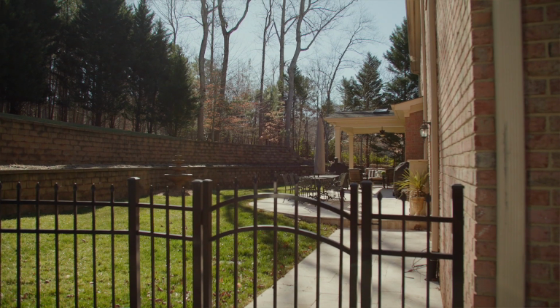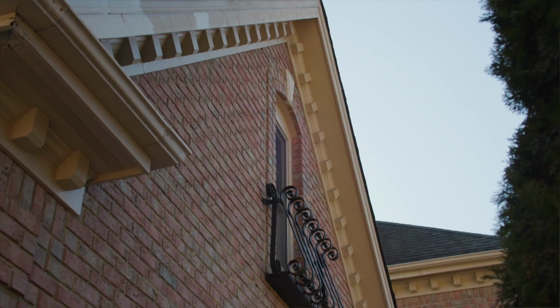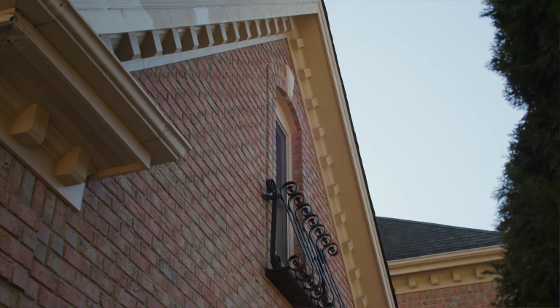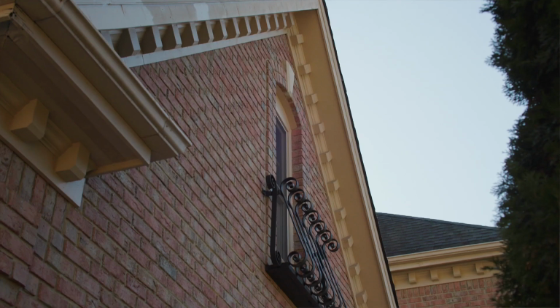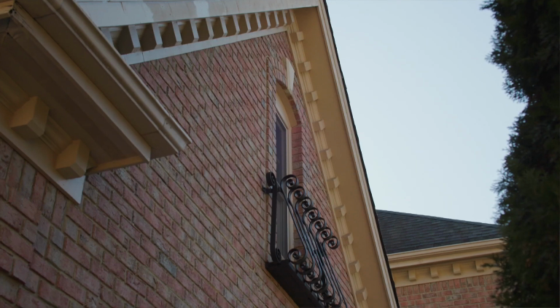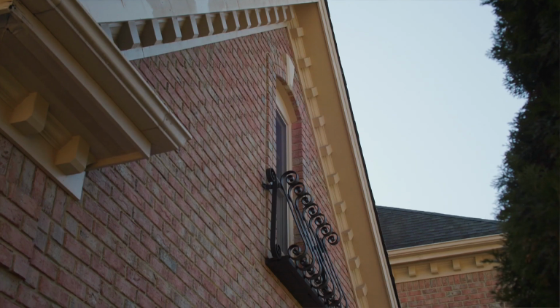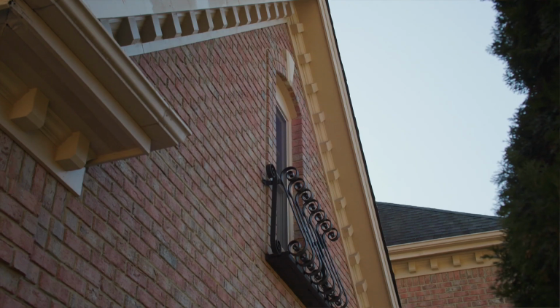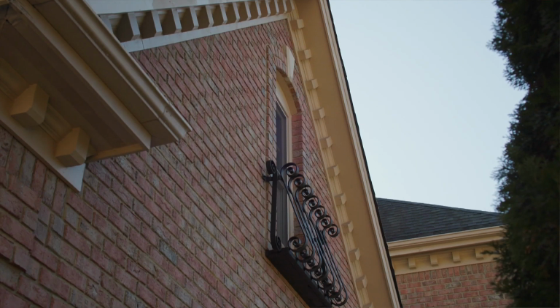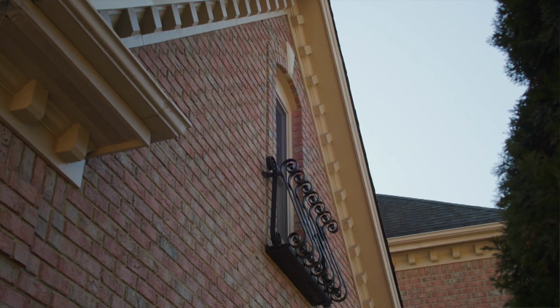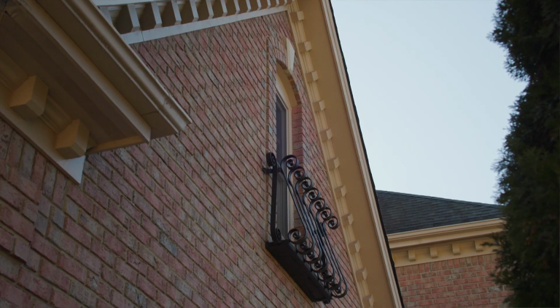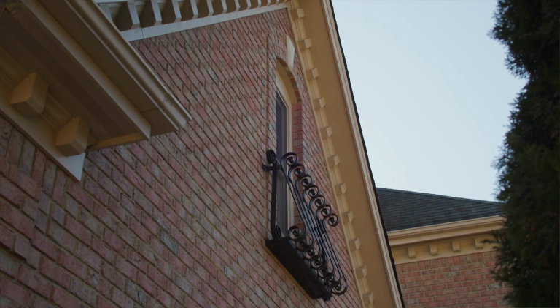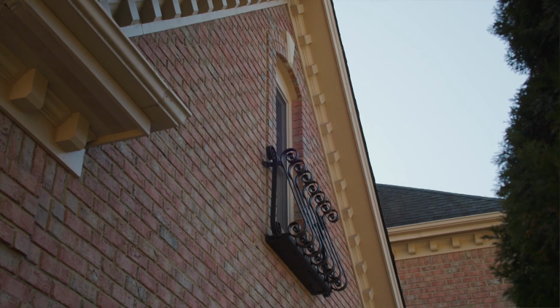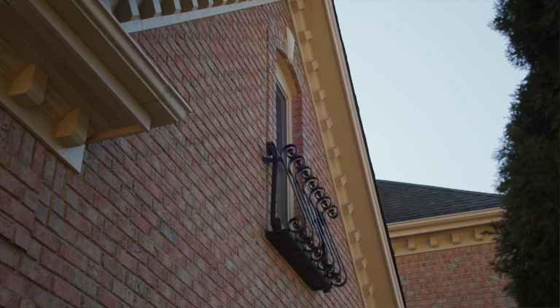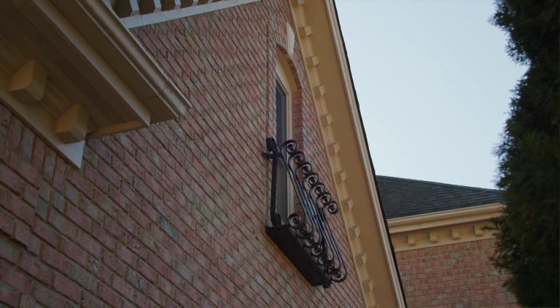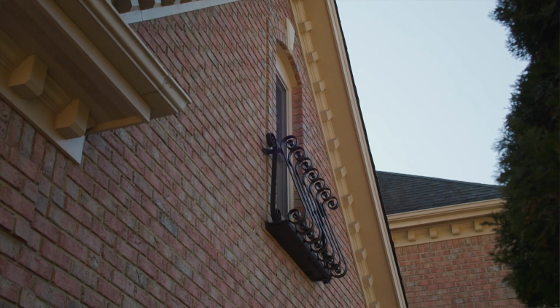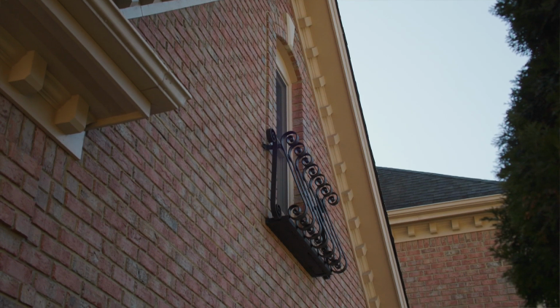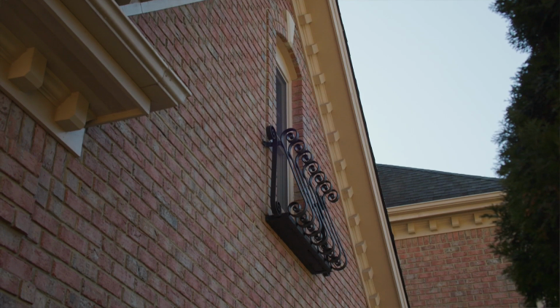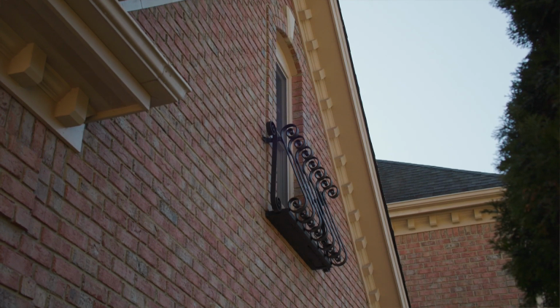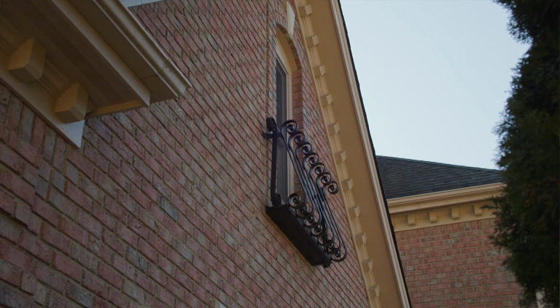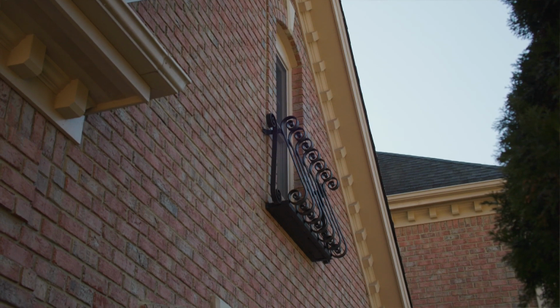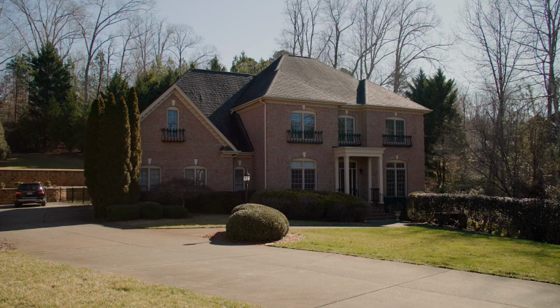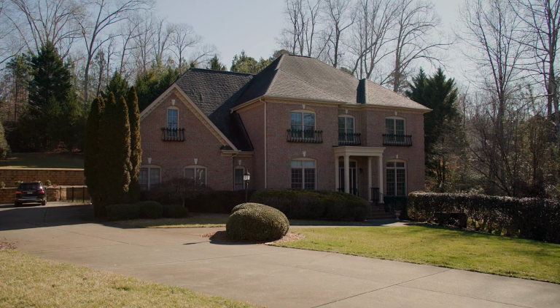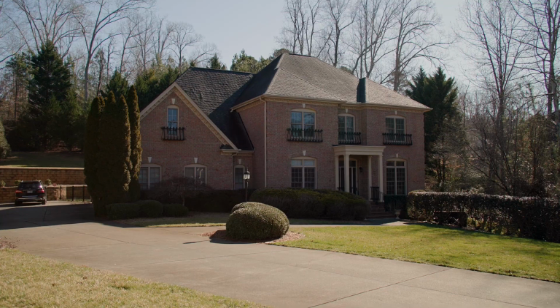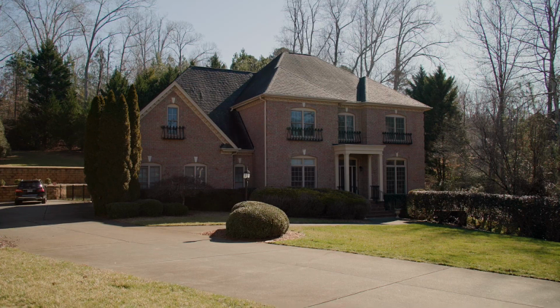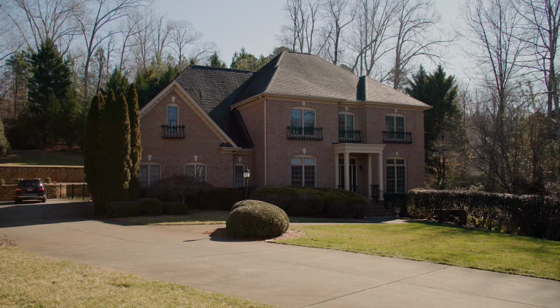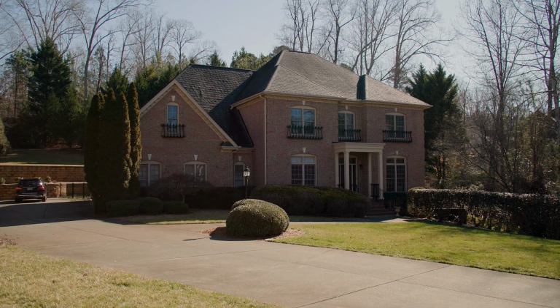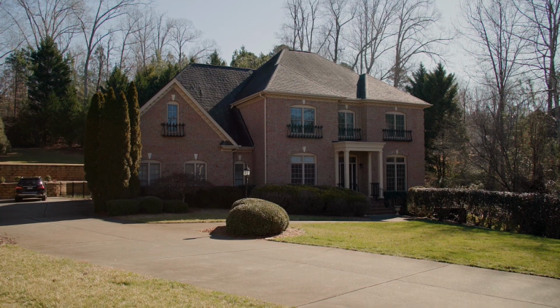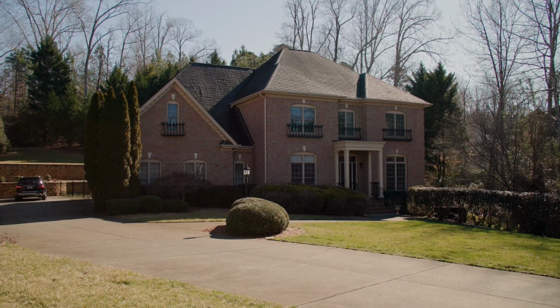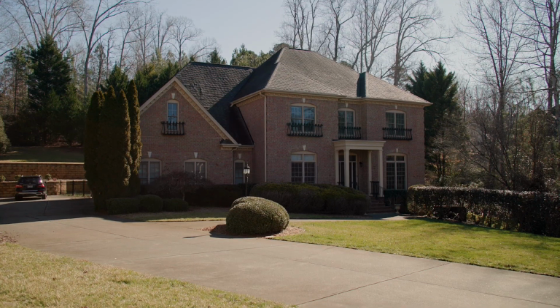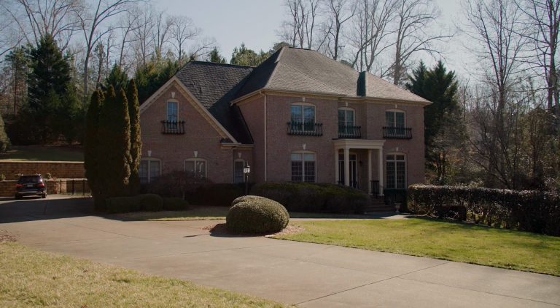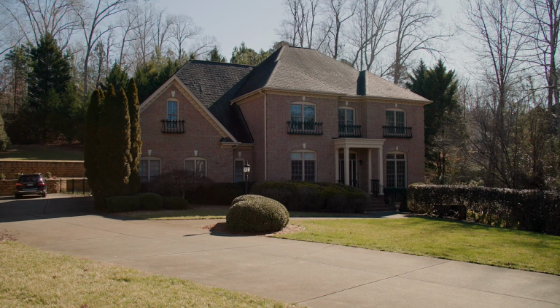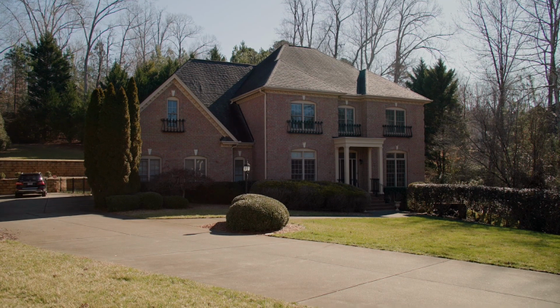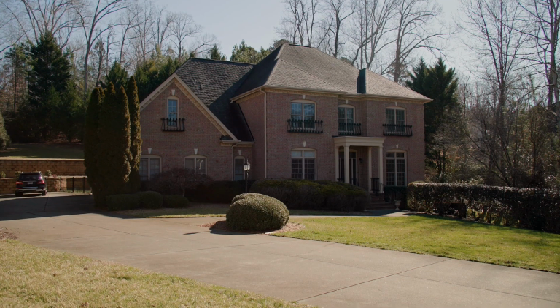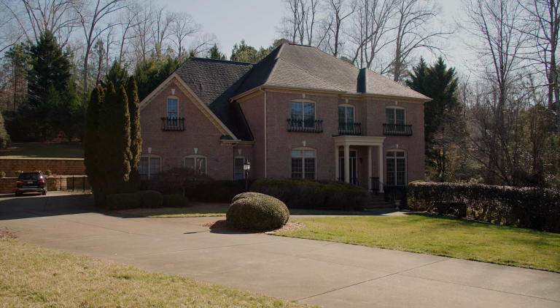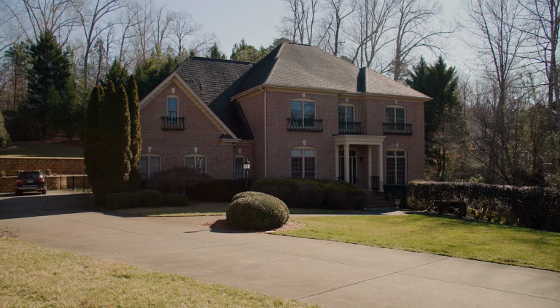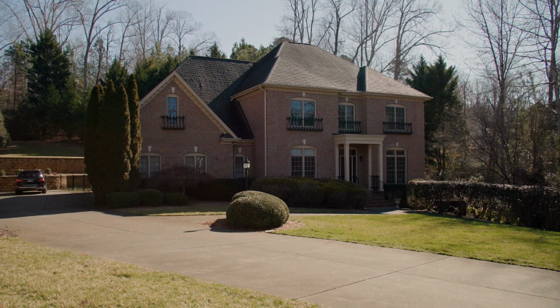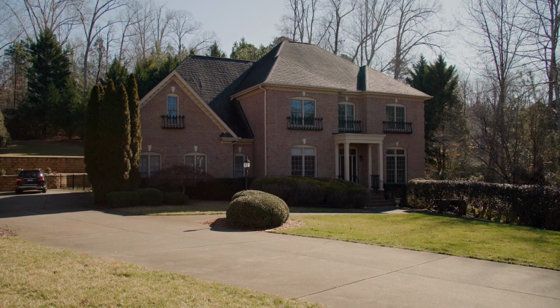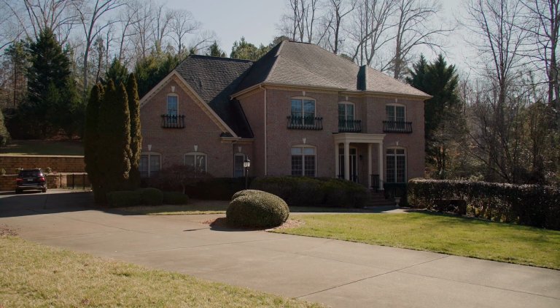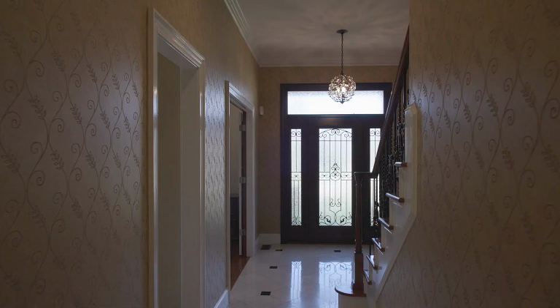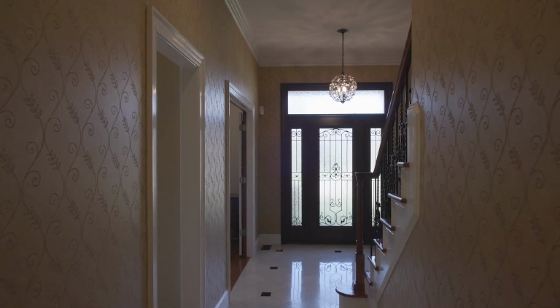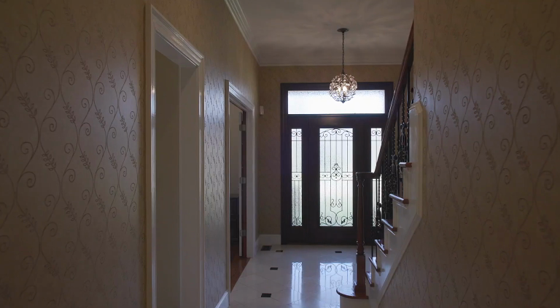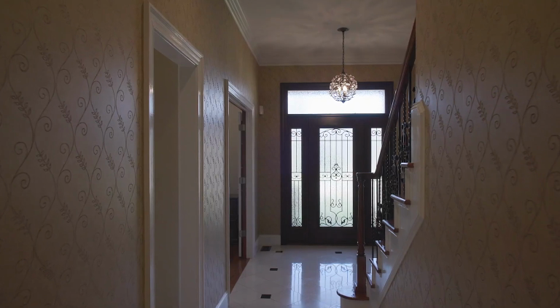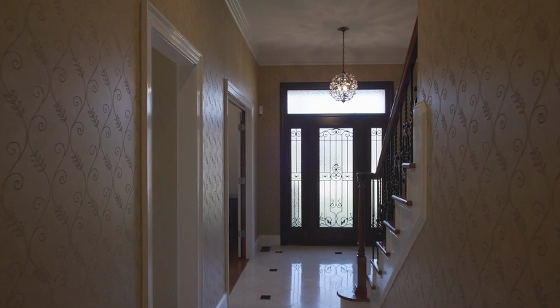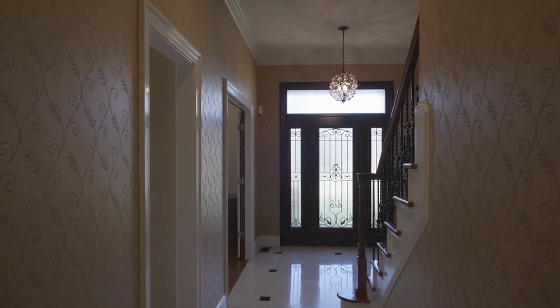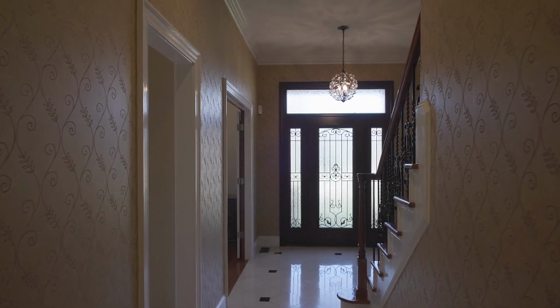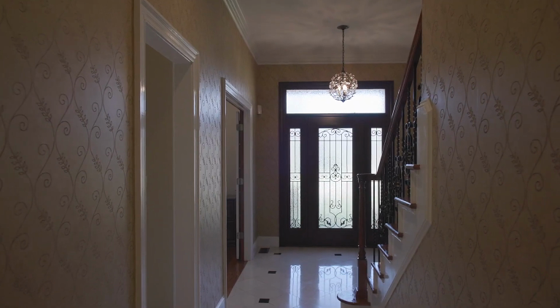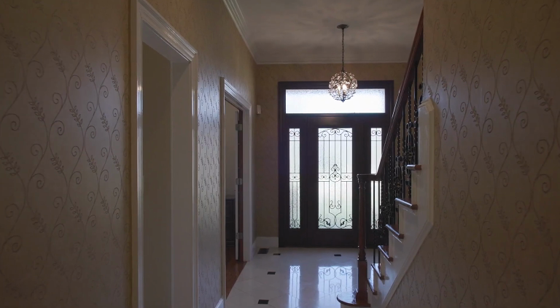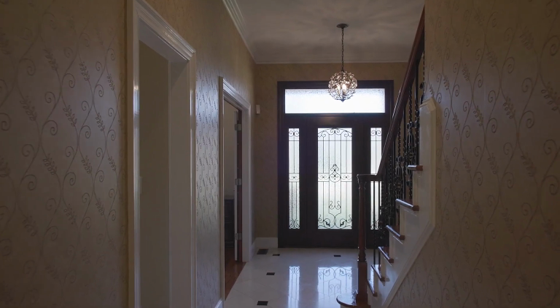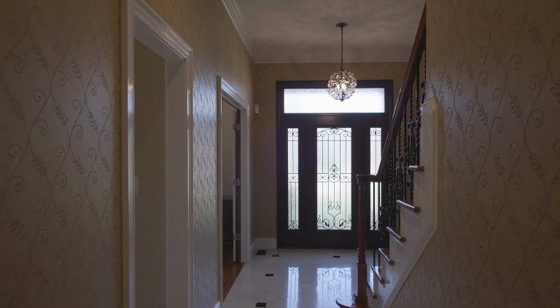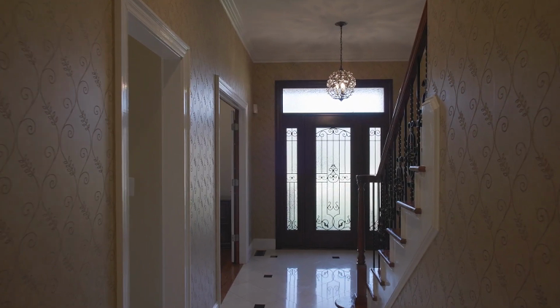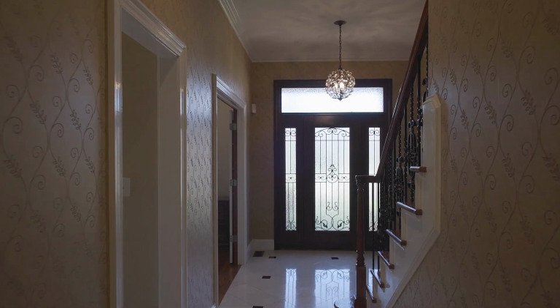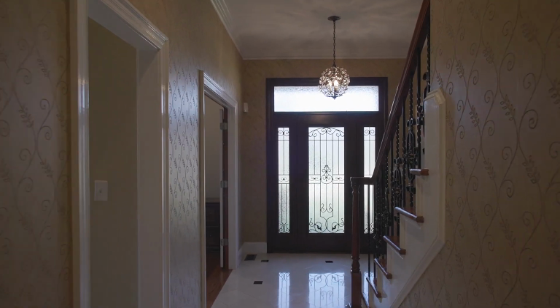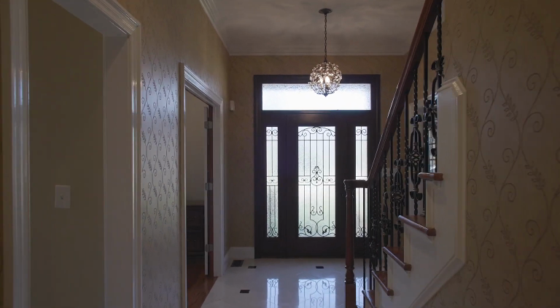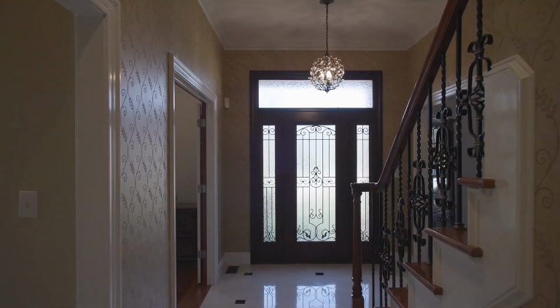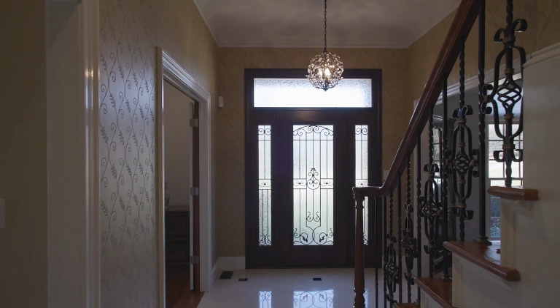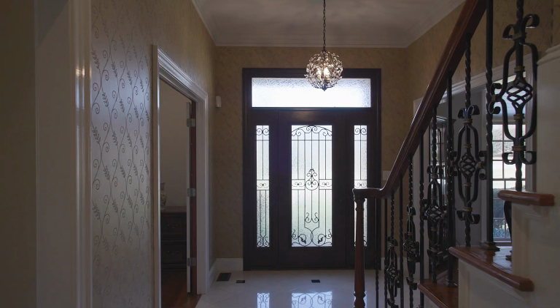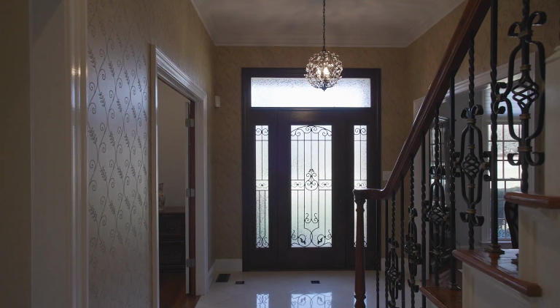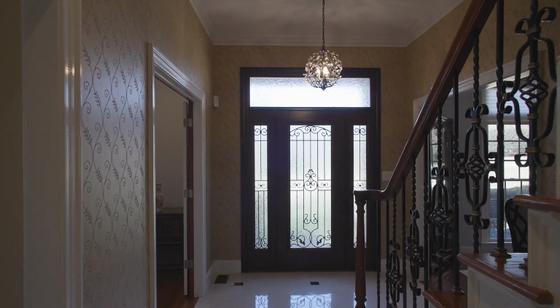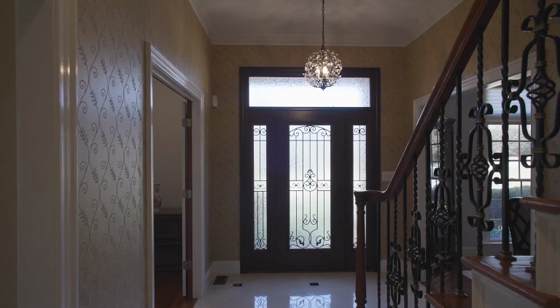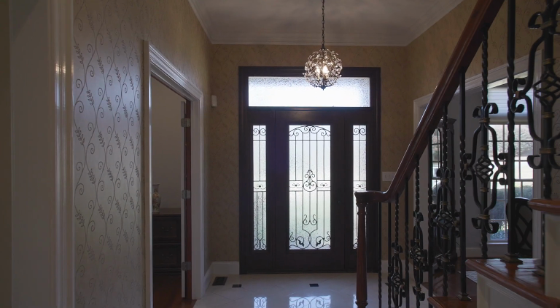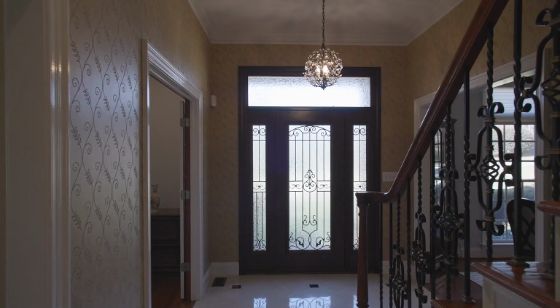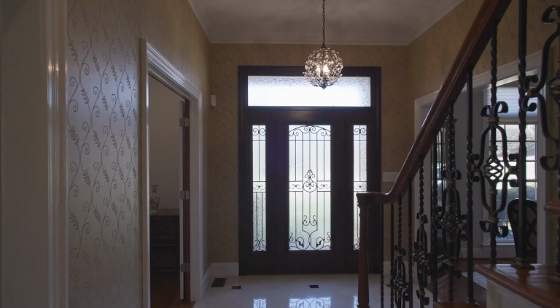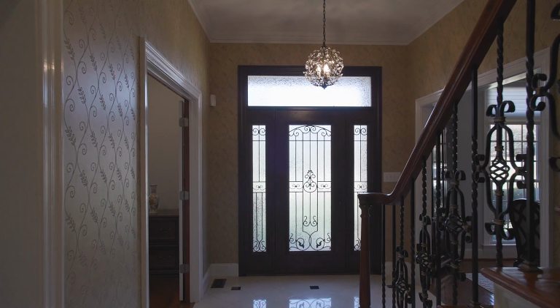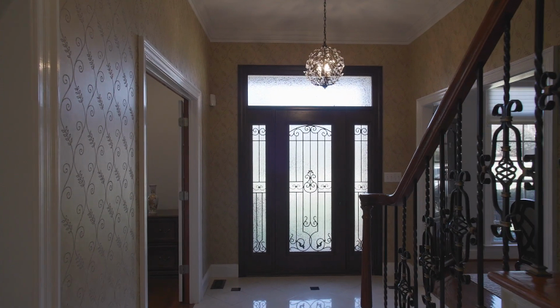There is just something about an all-brick estate that stands out. As soon as you step into this grand marble foyer, you'll know this one is special.